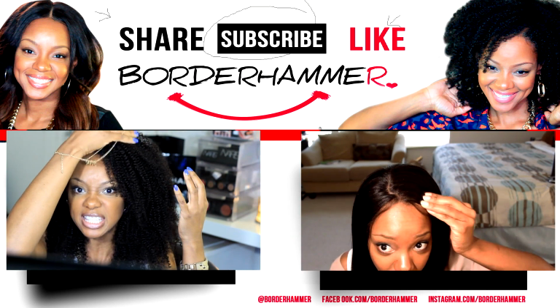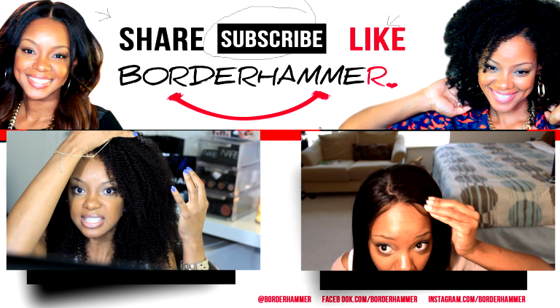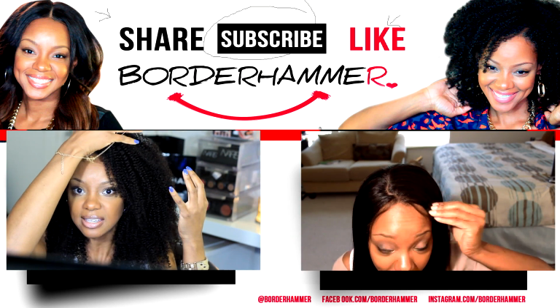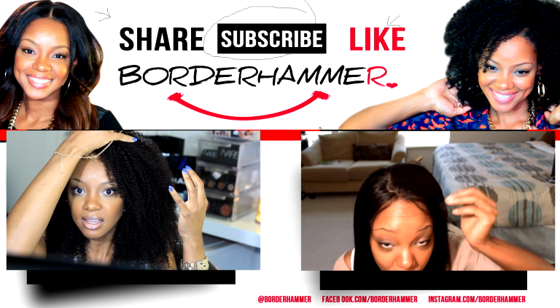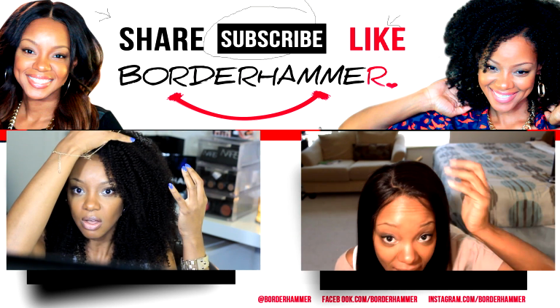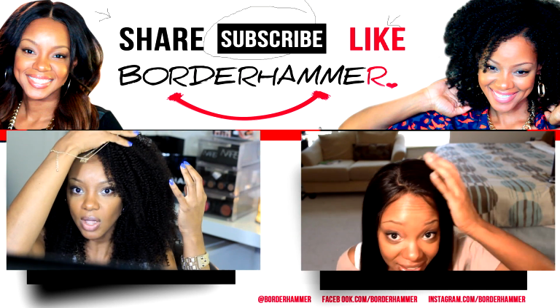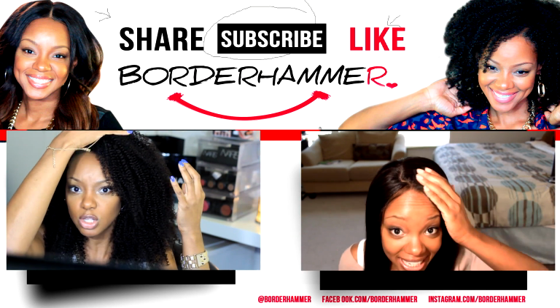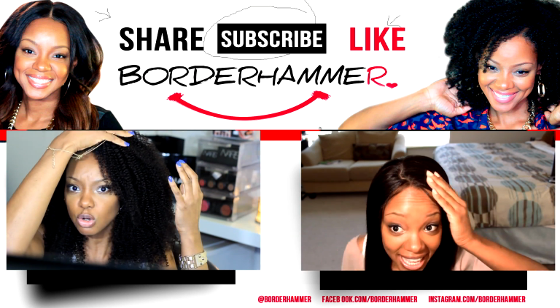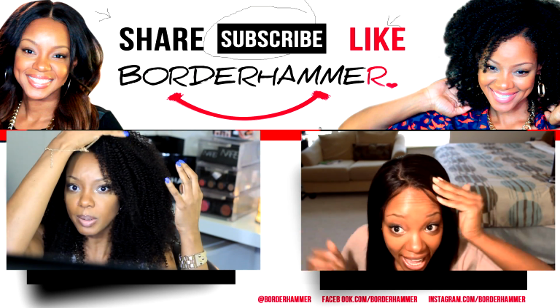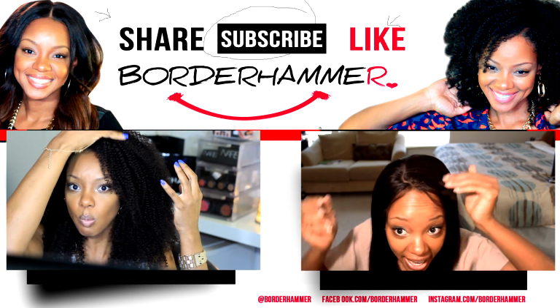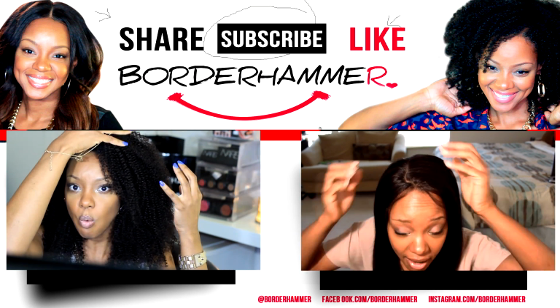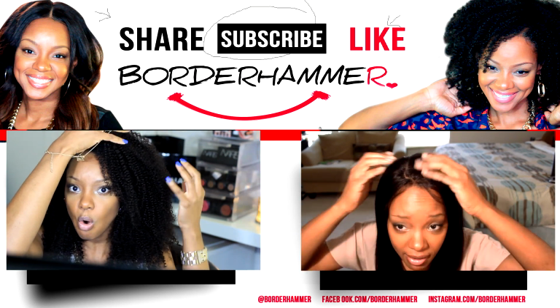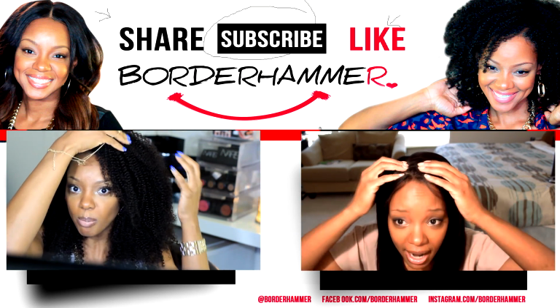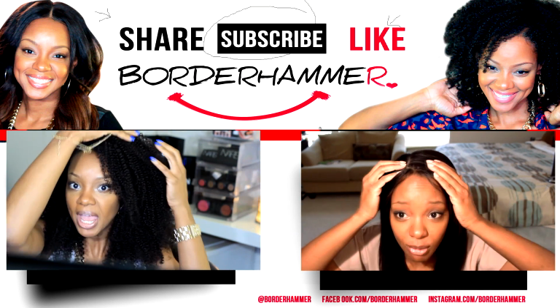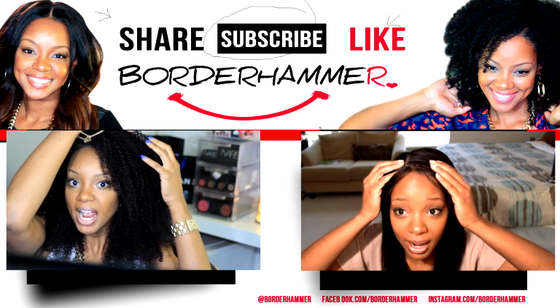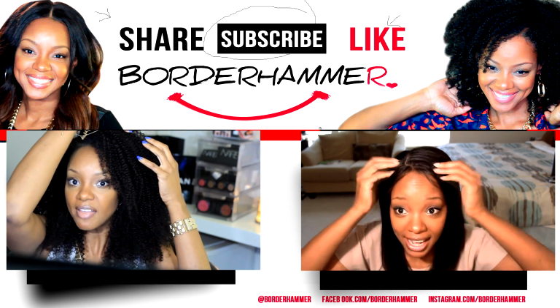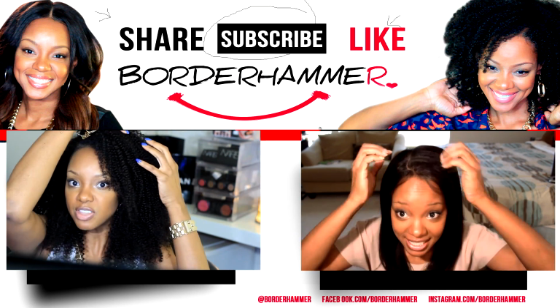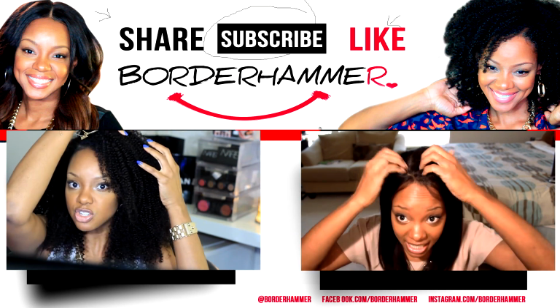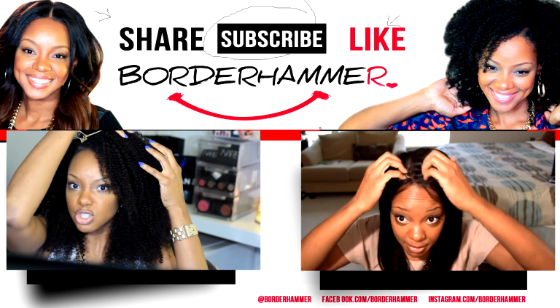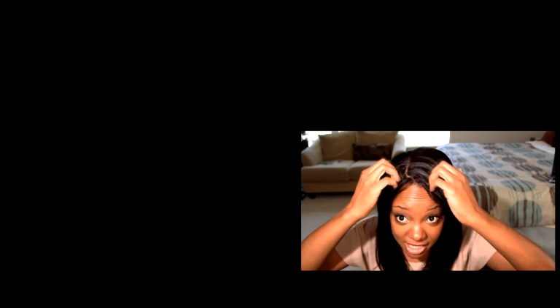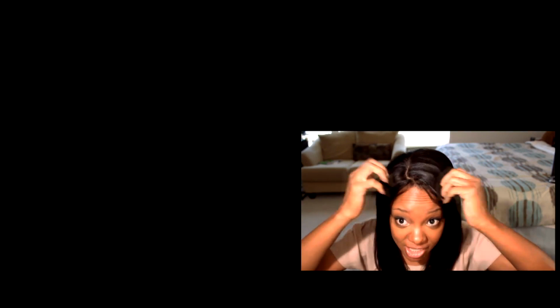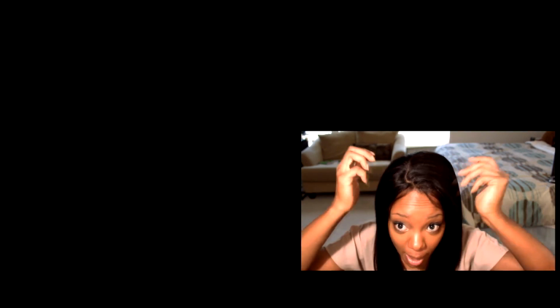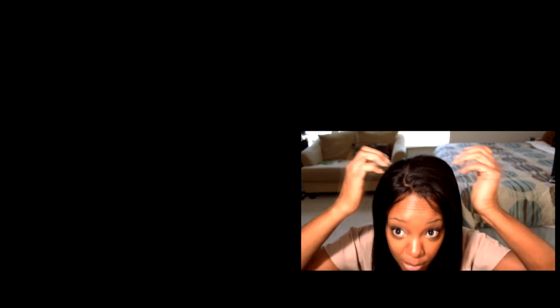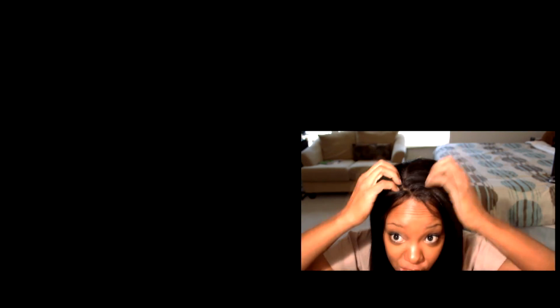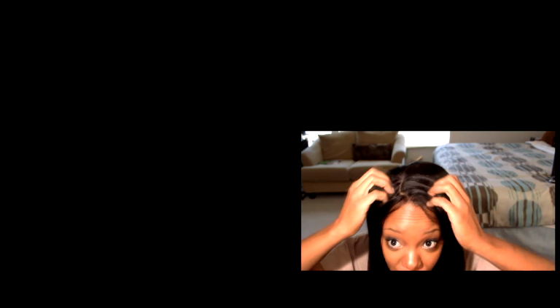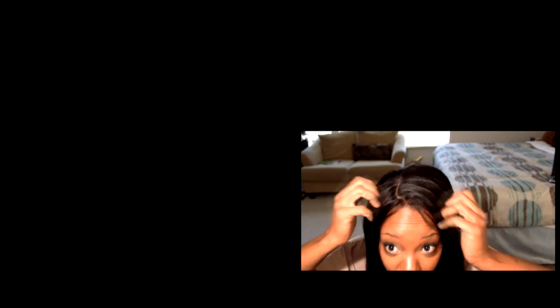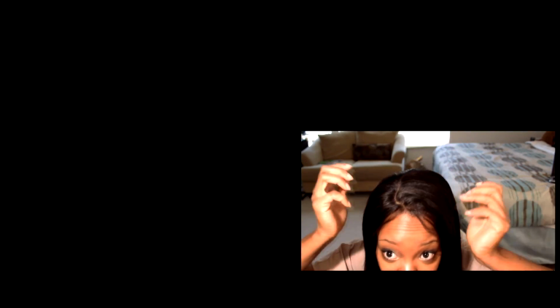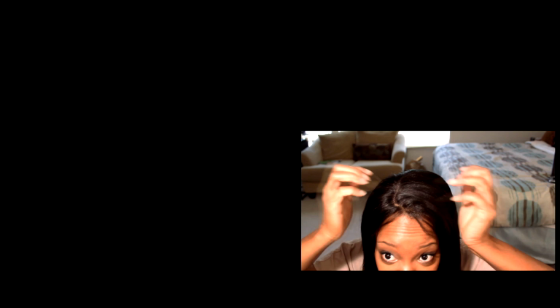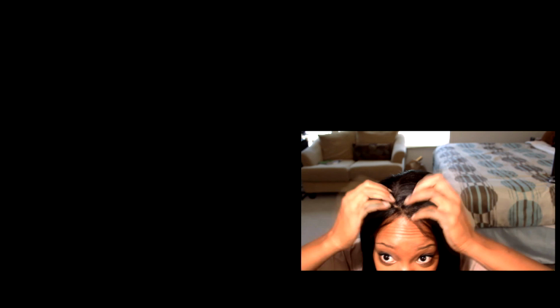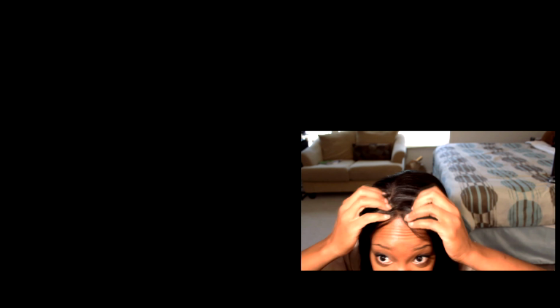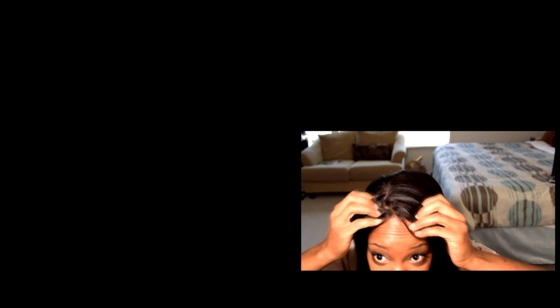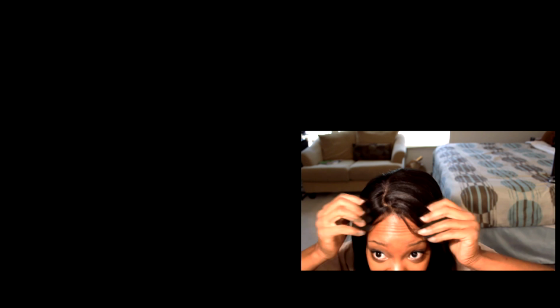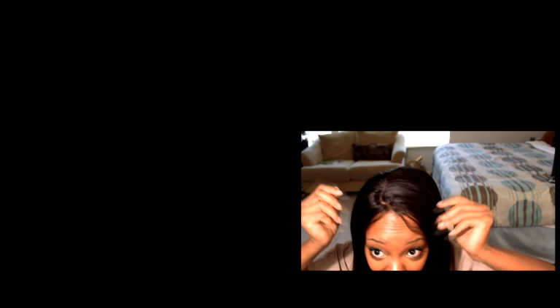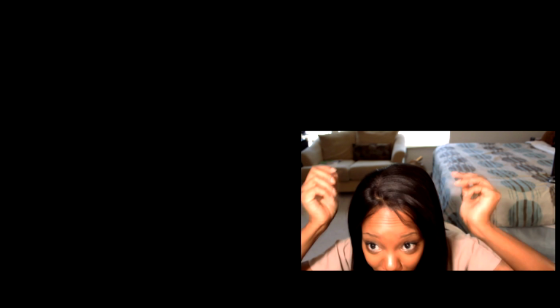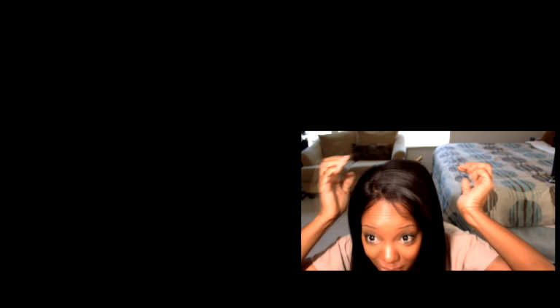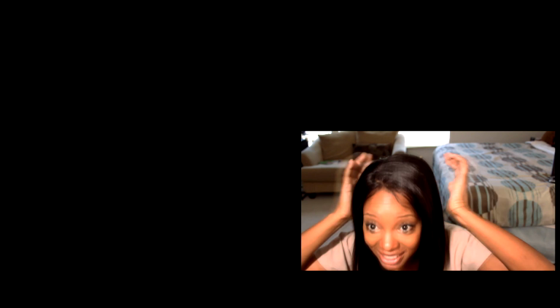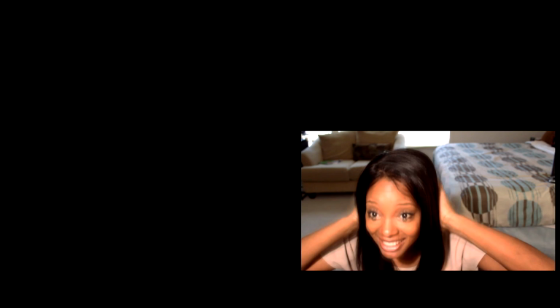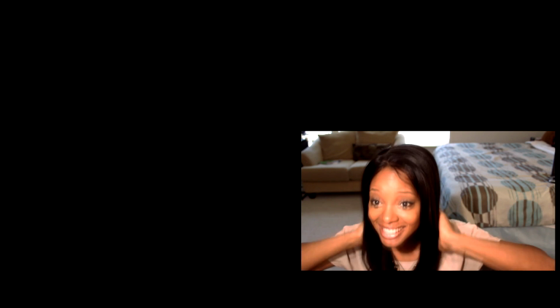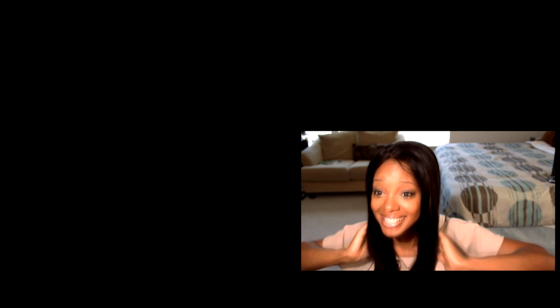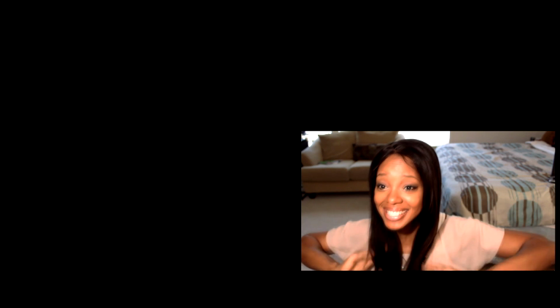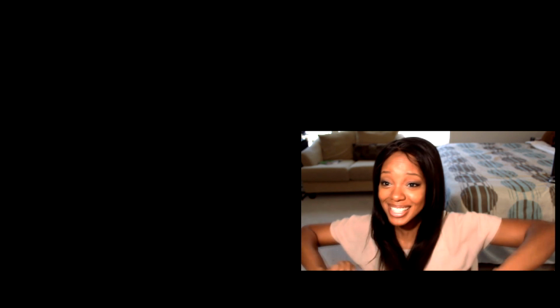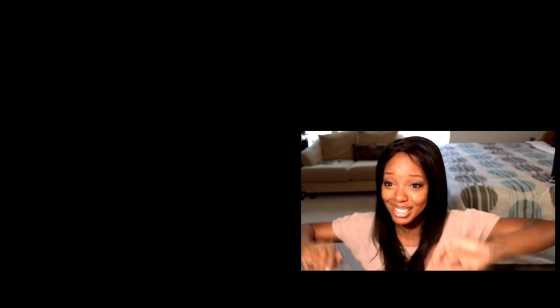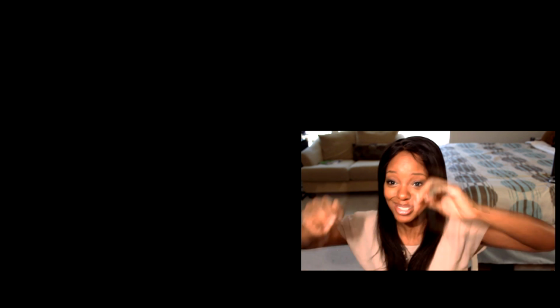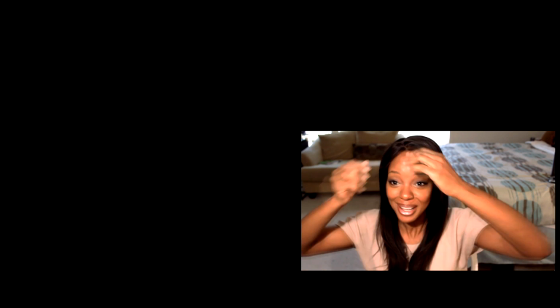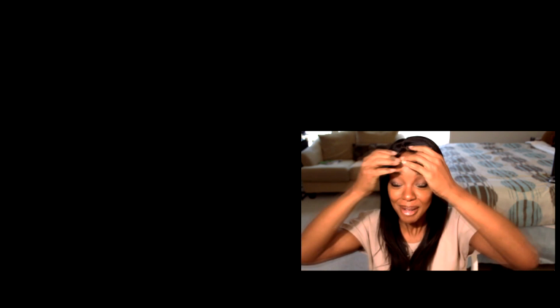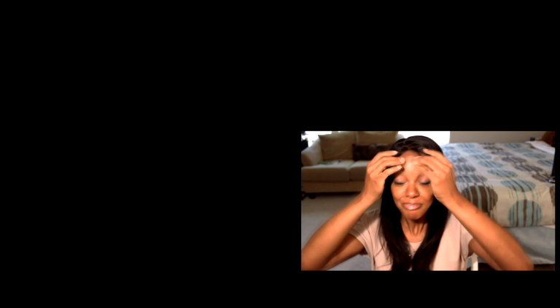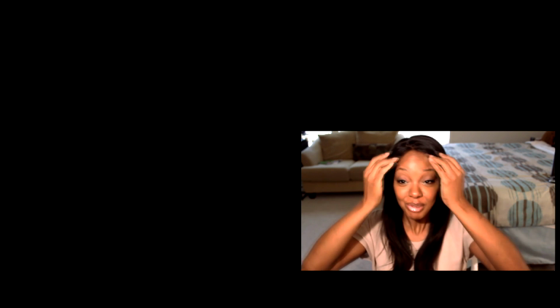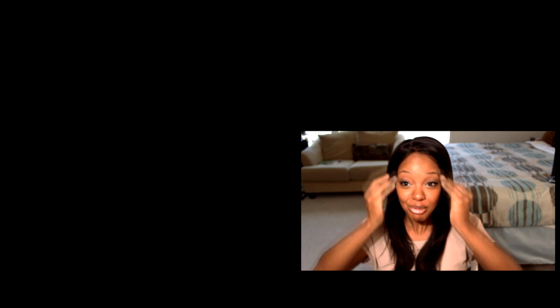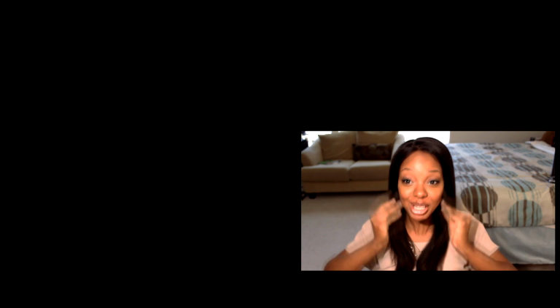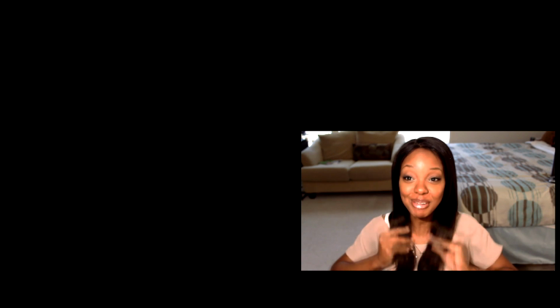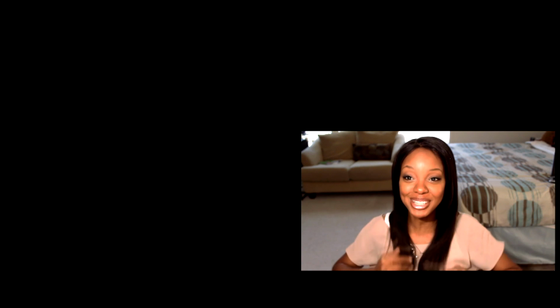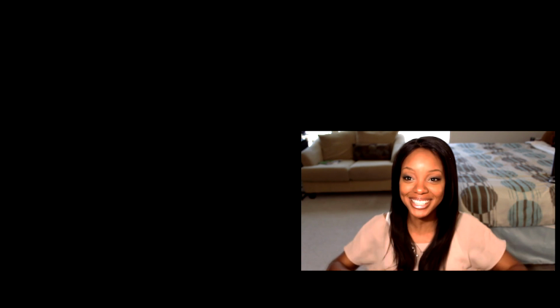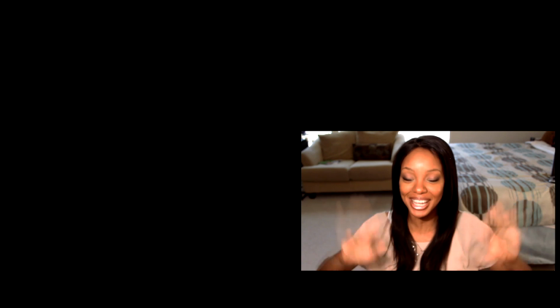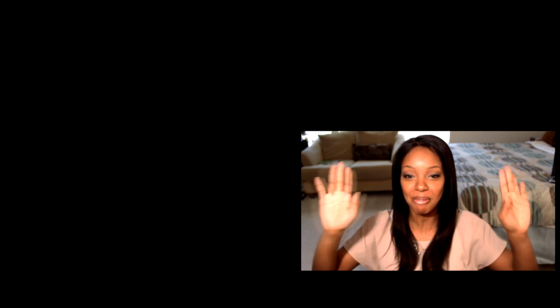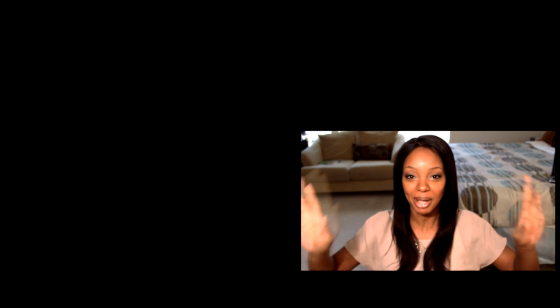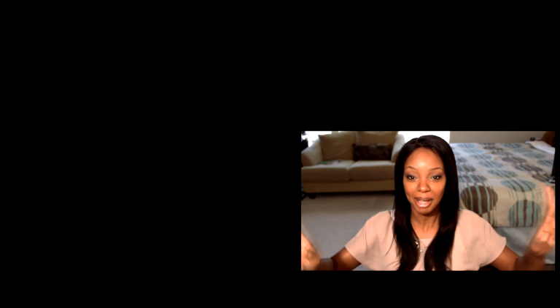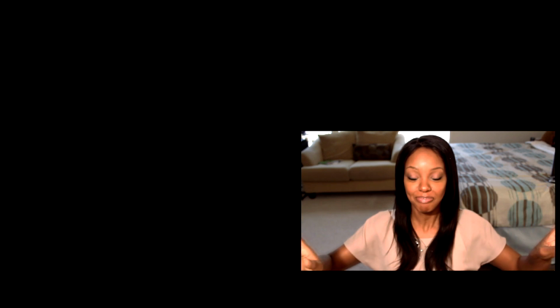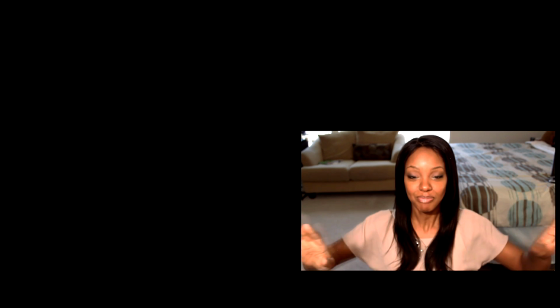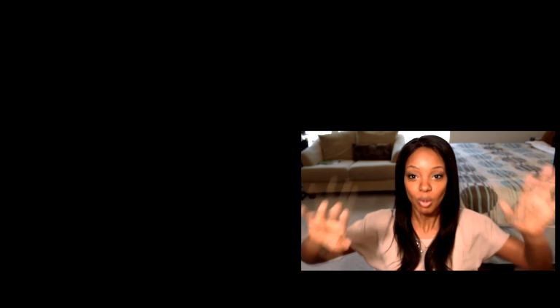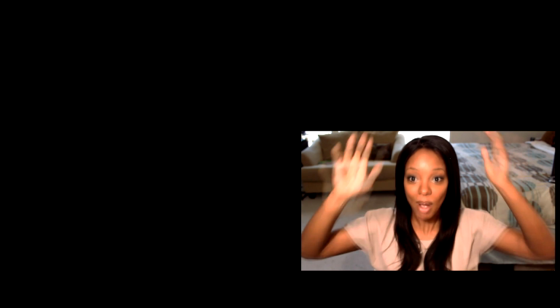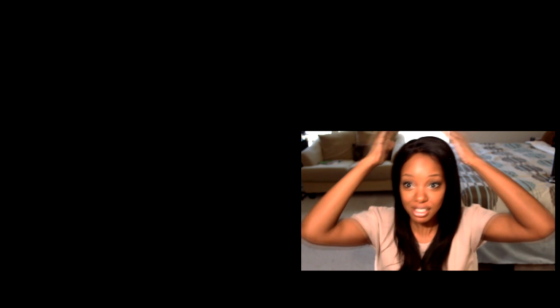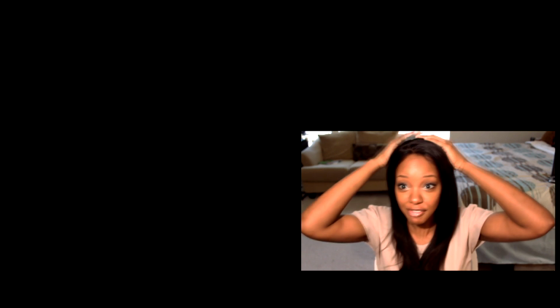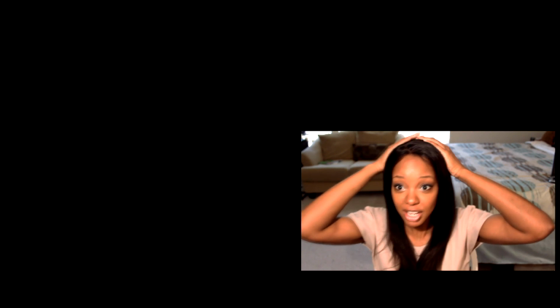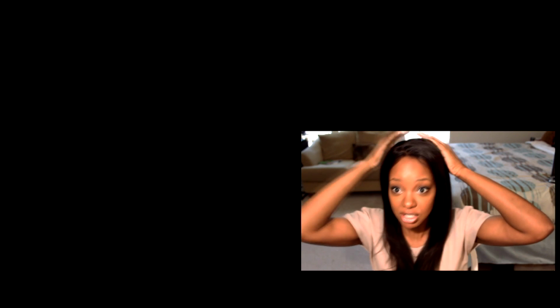I don't have any hair out, guys. I'm going to show you in the video, but it's really, really good. Anyway, watch the video.